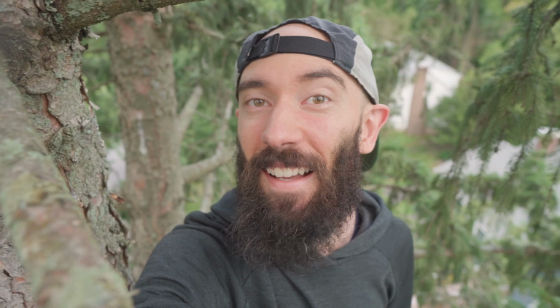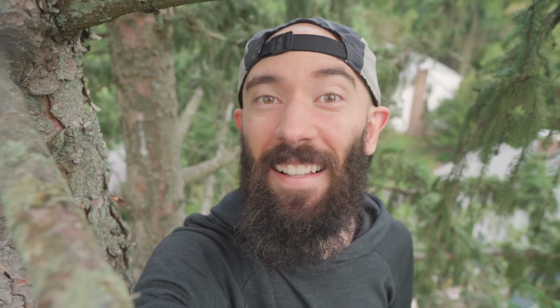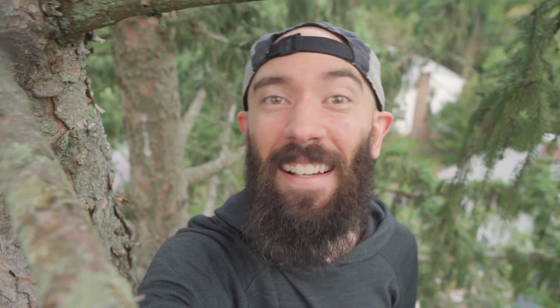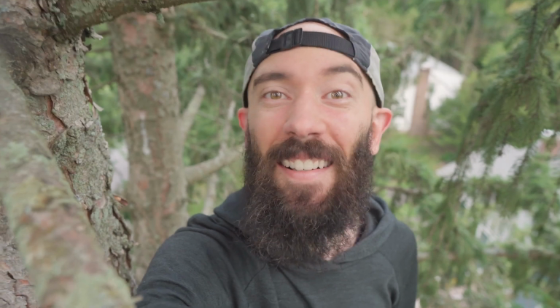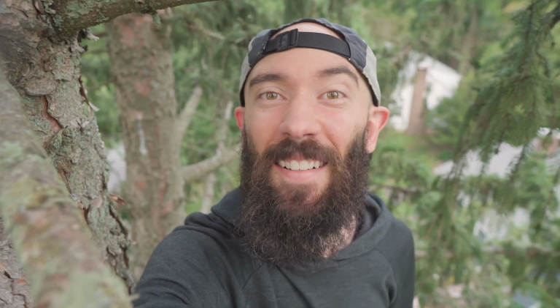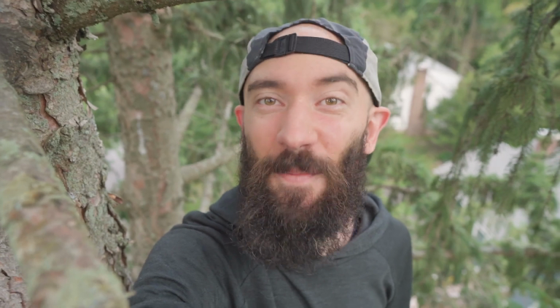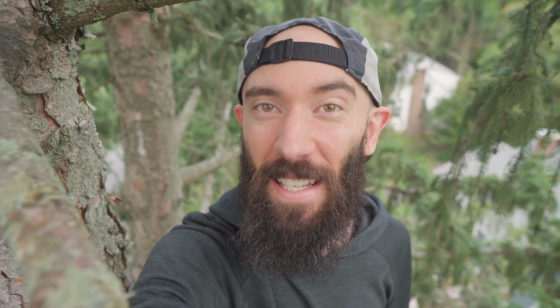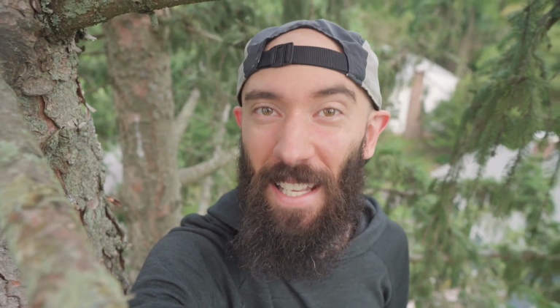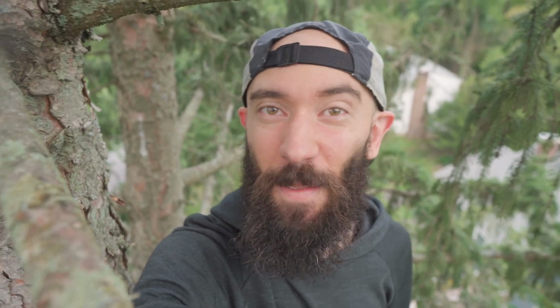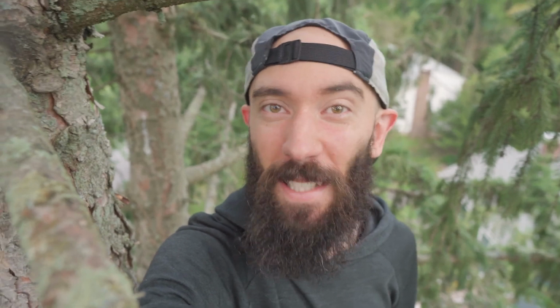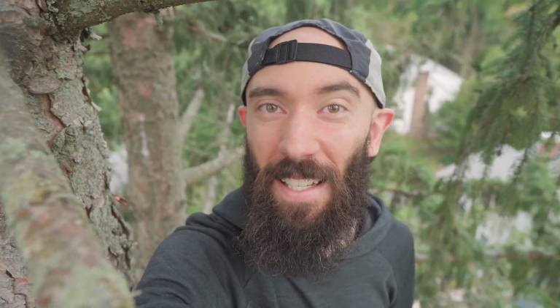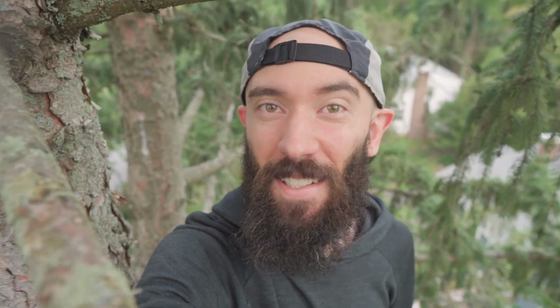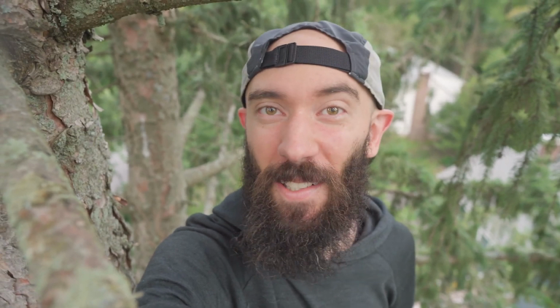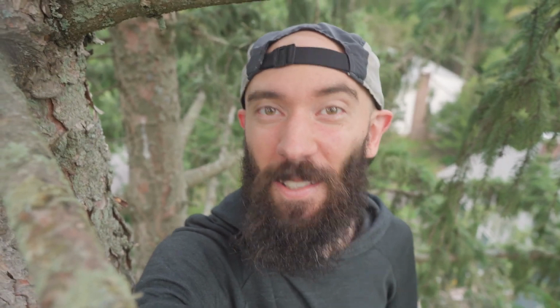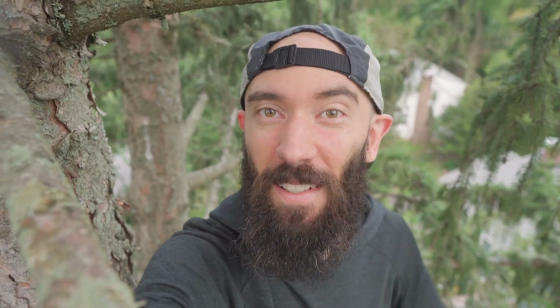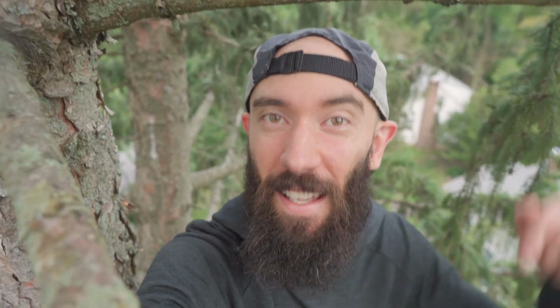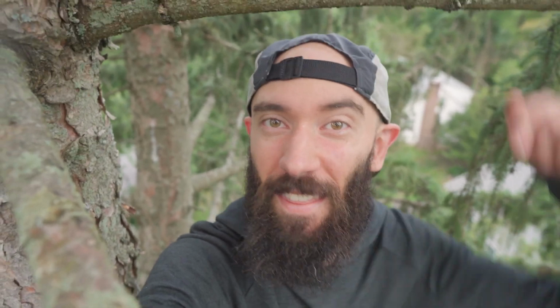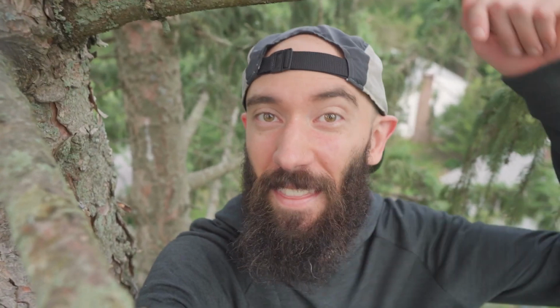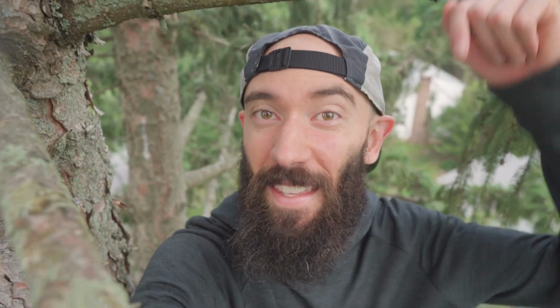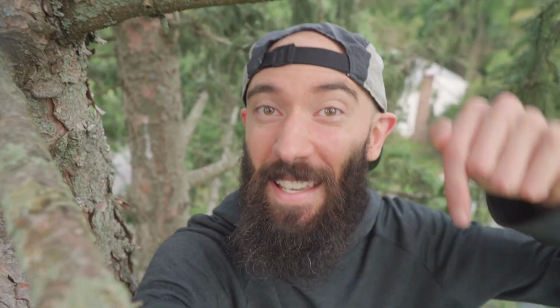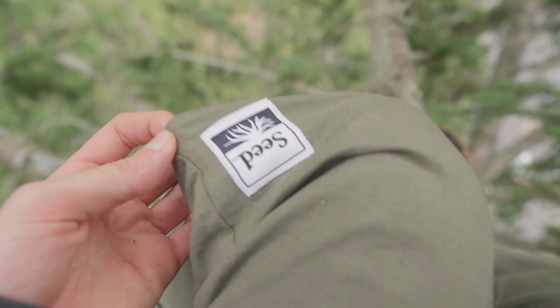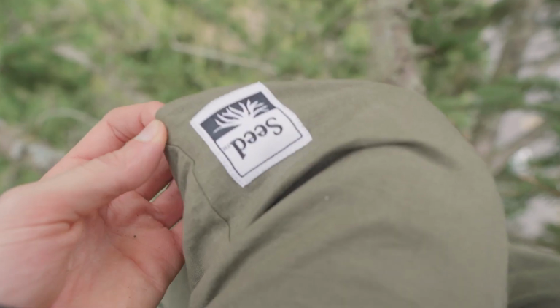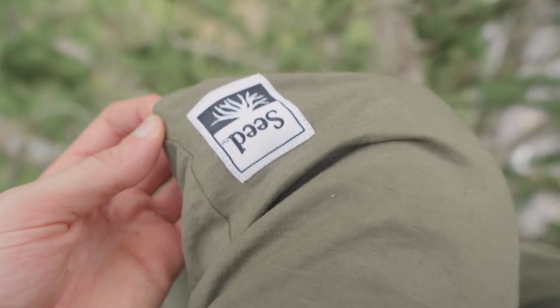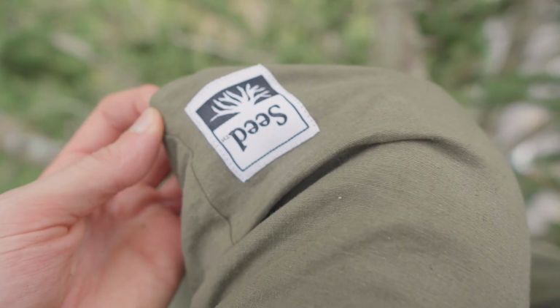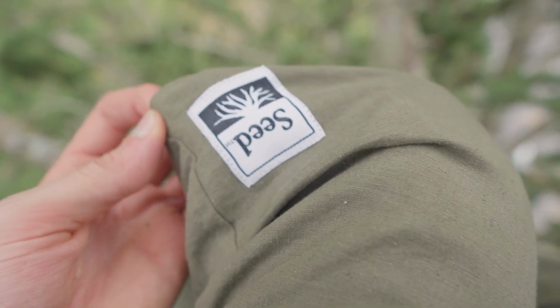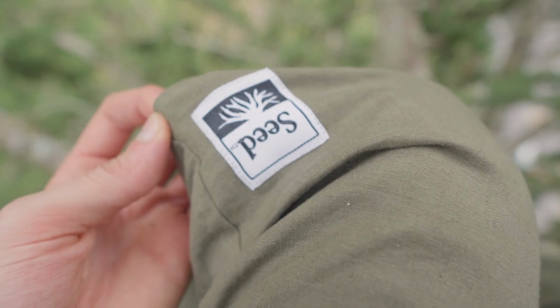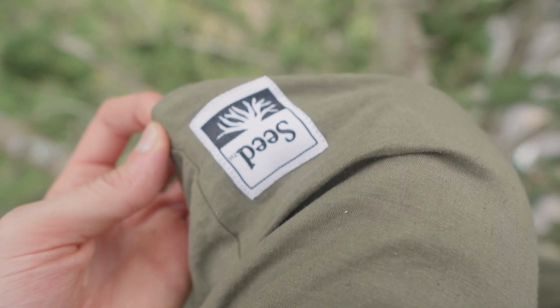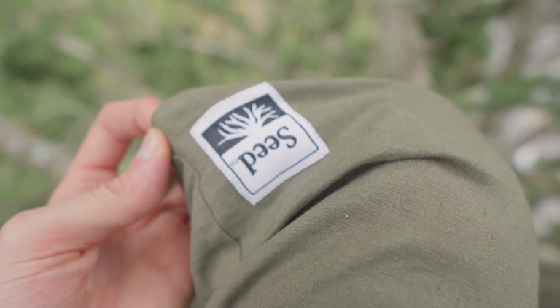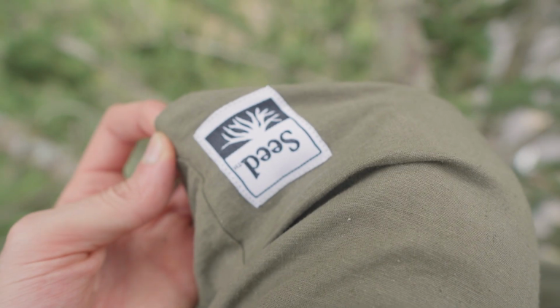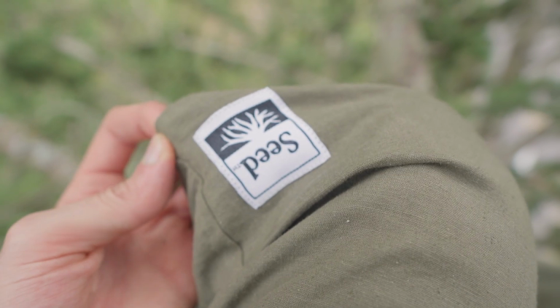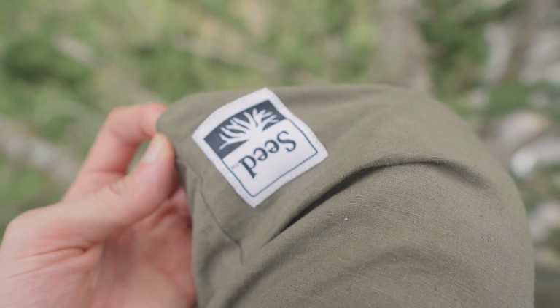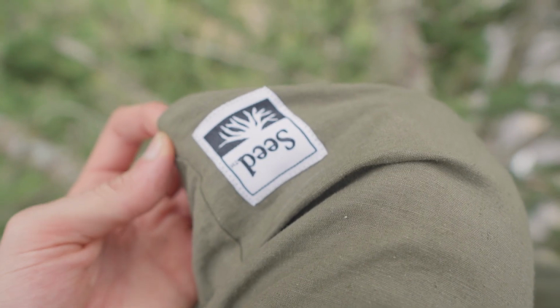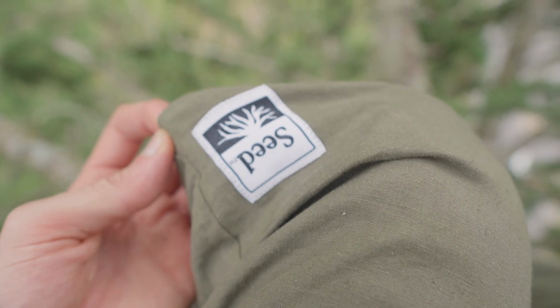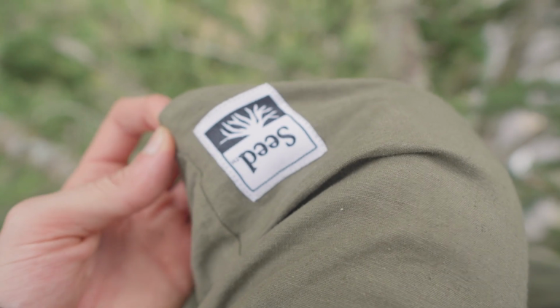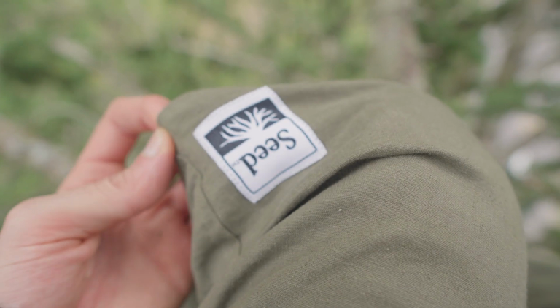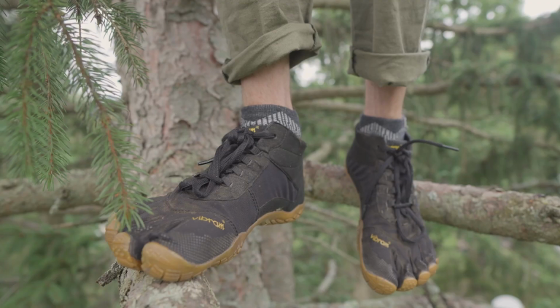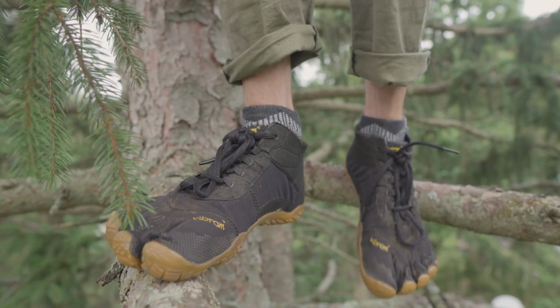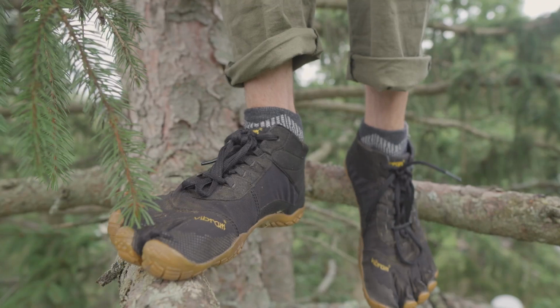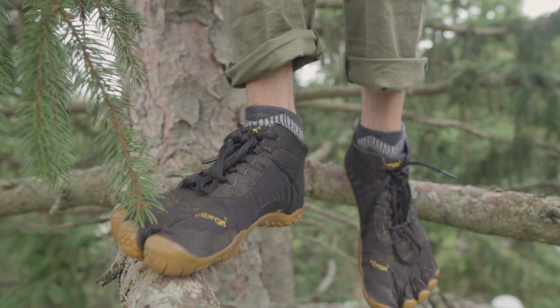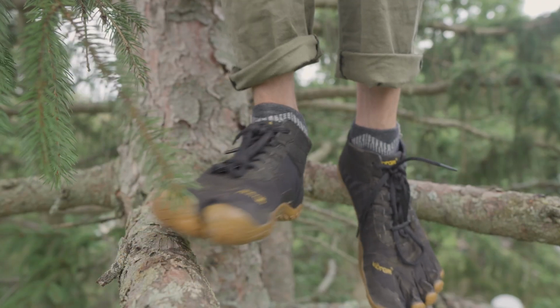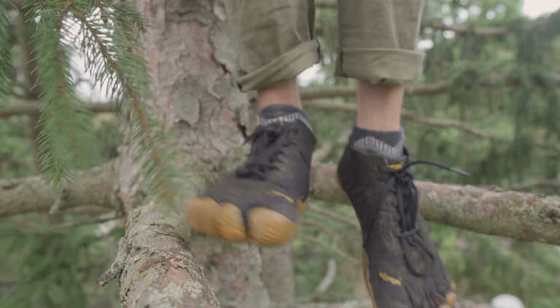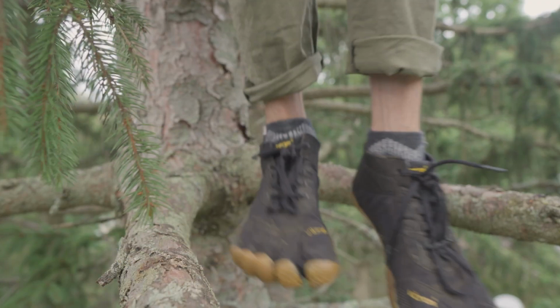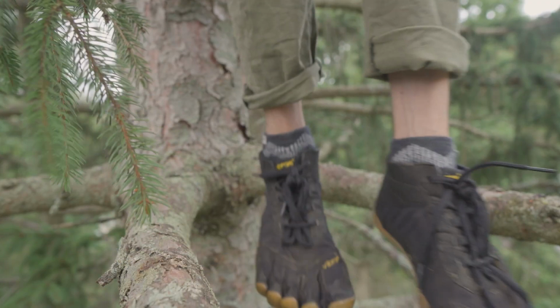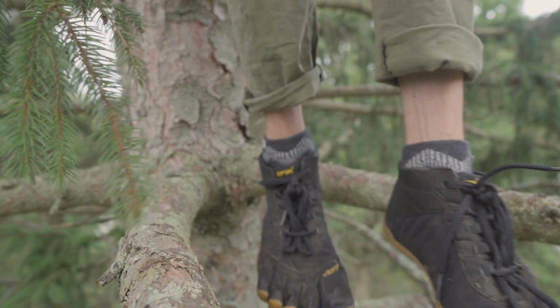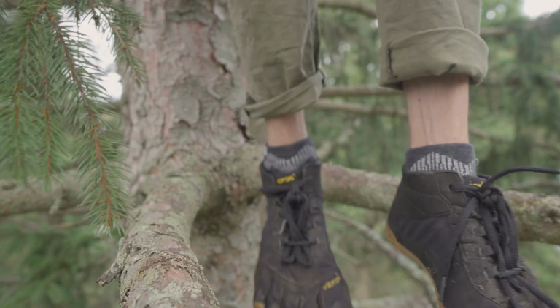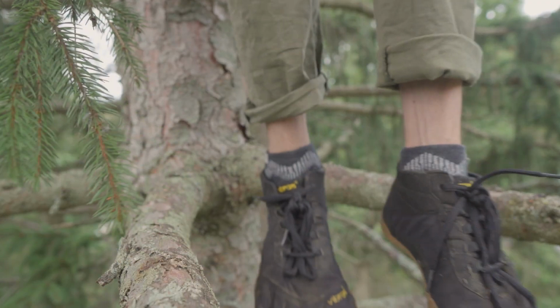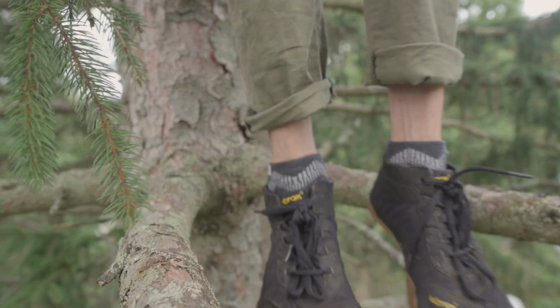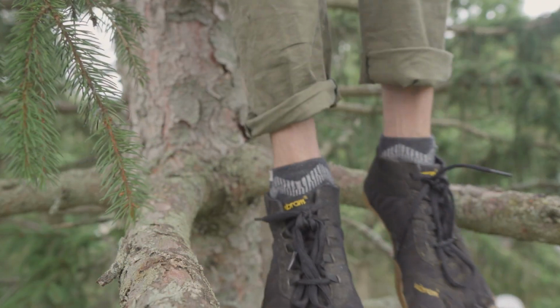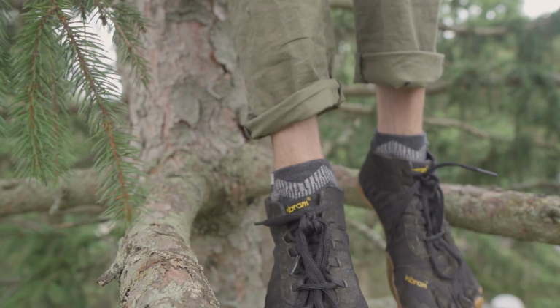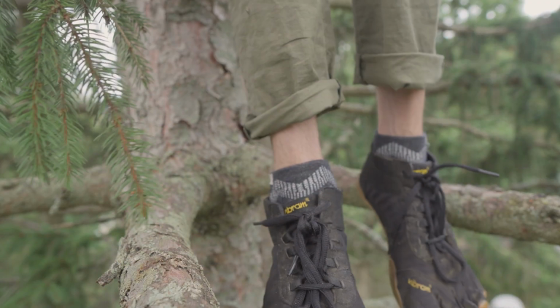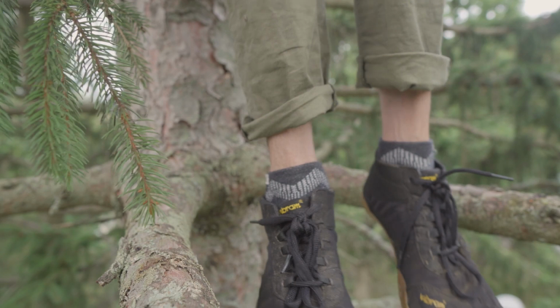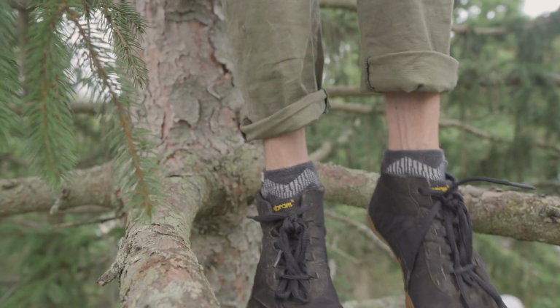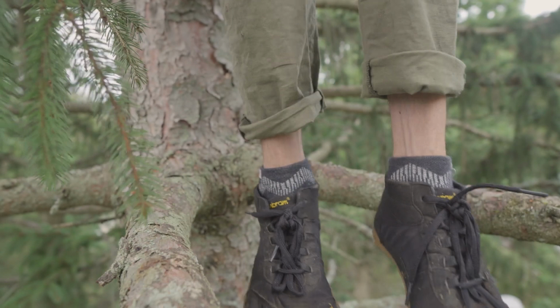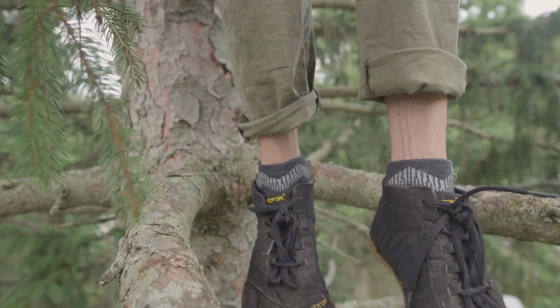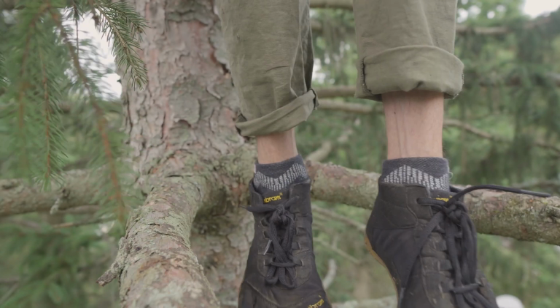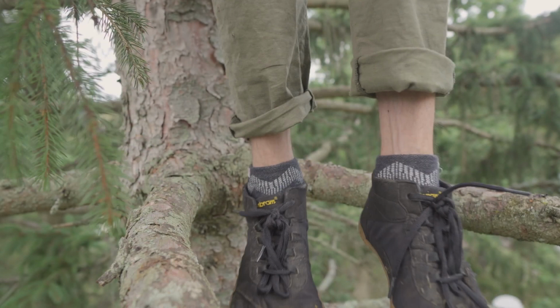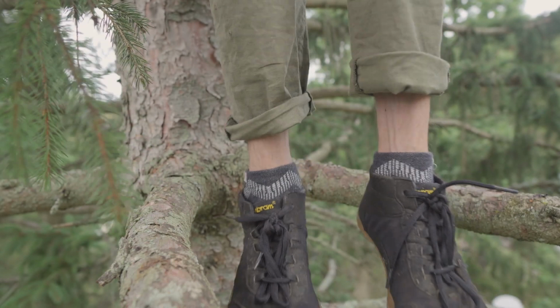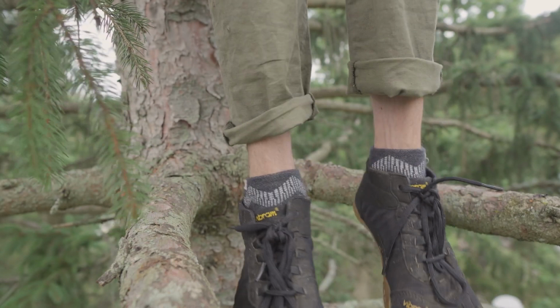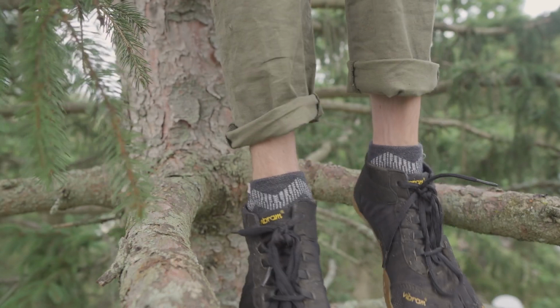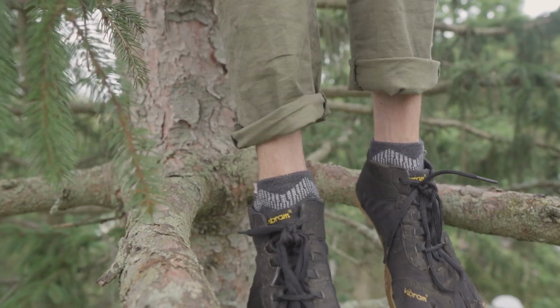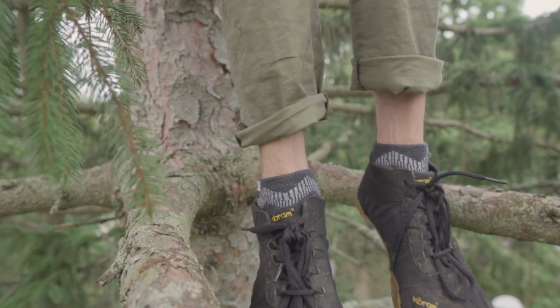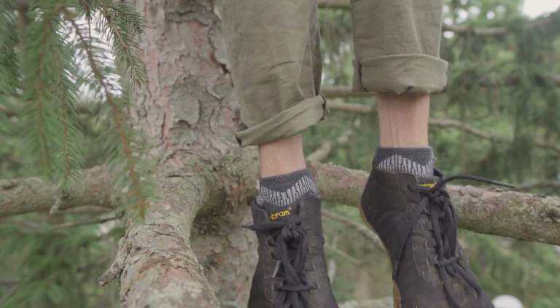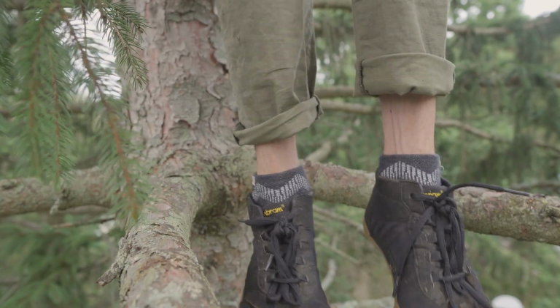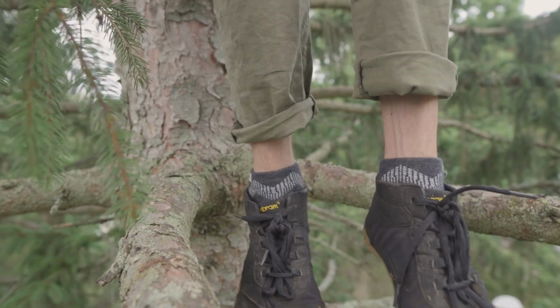Hello, my name is Andrew and these are the Seed Pant Antidotes — the best tech pants for hike, run, and climb.